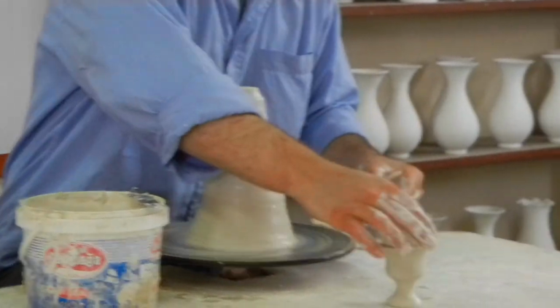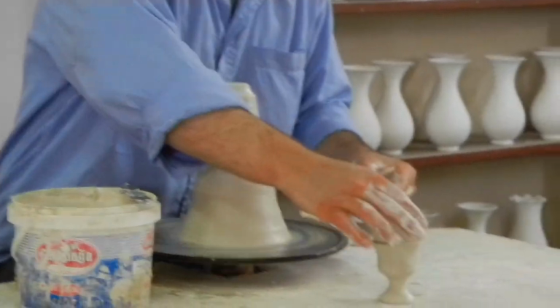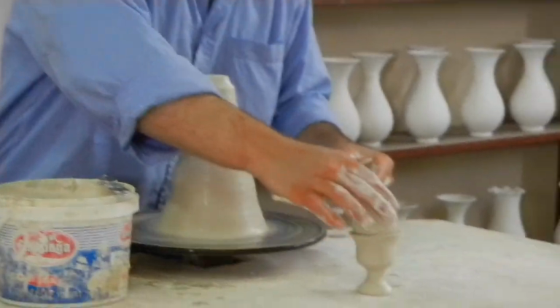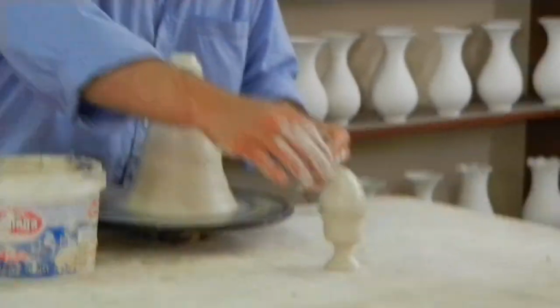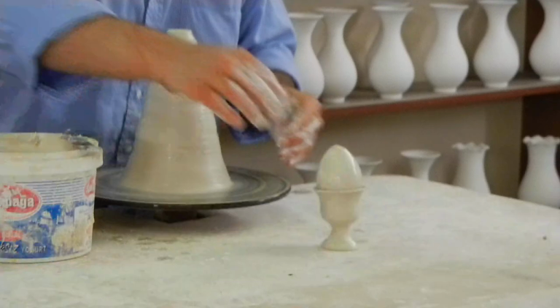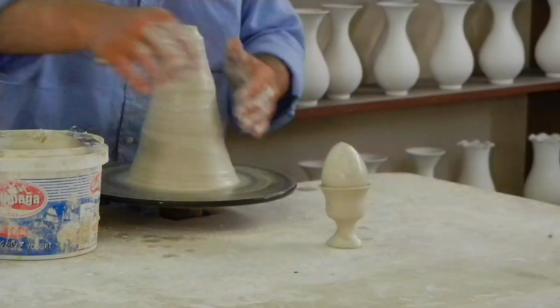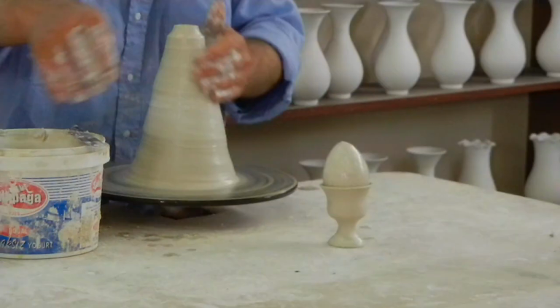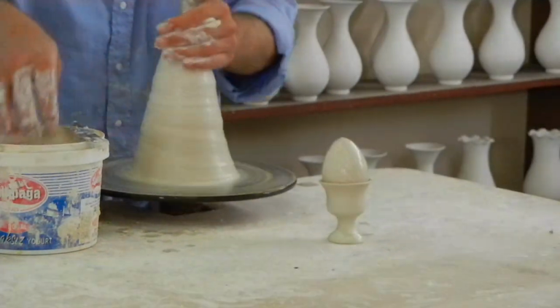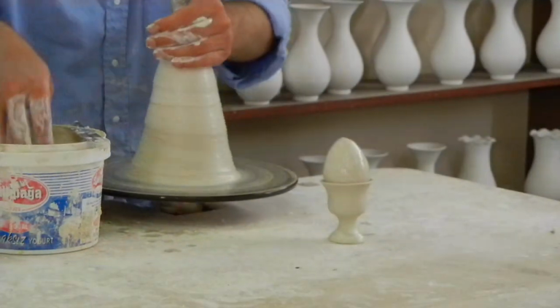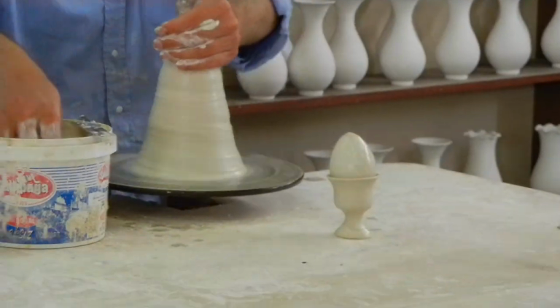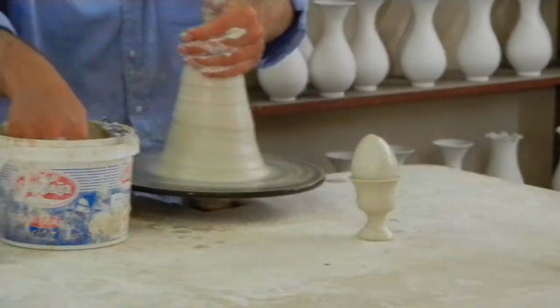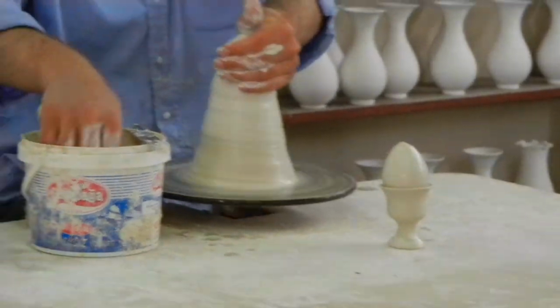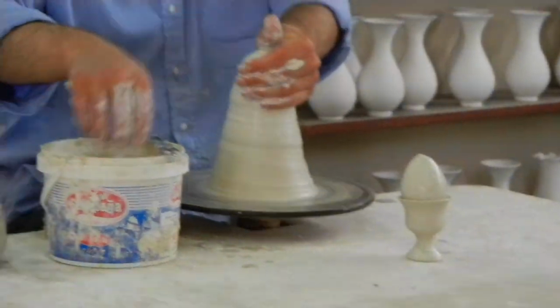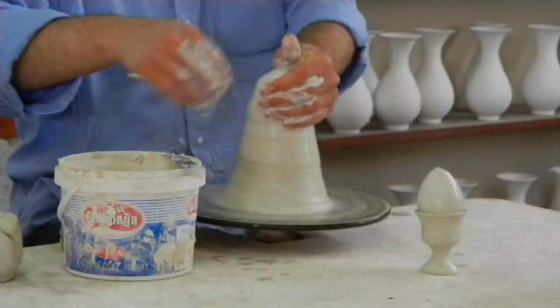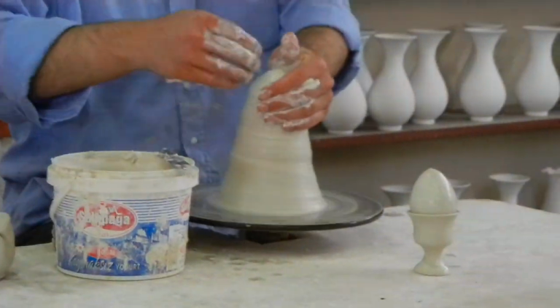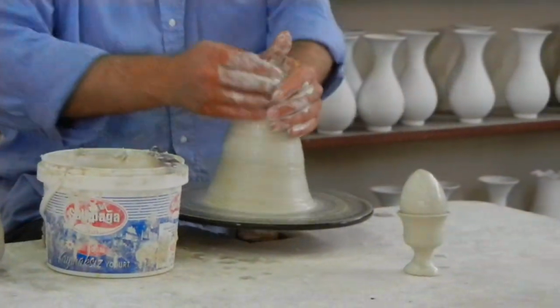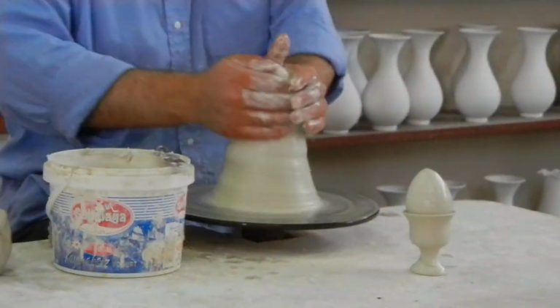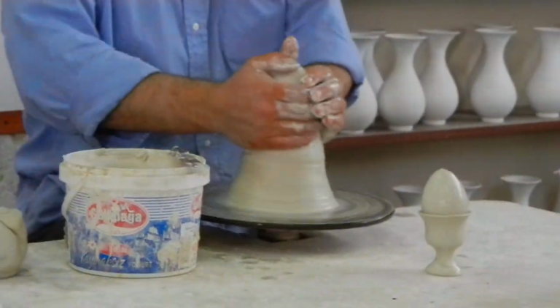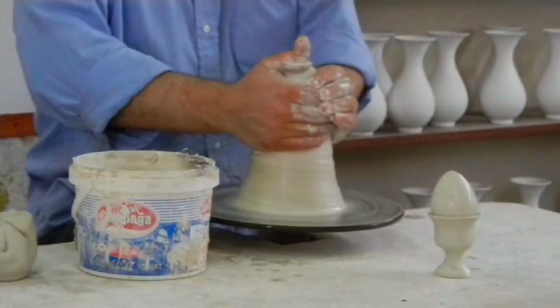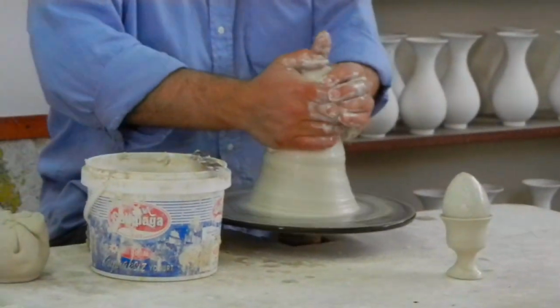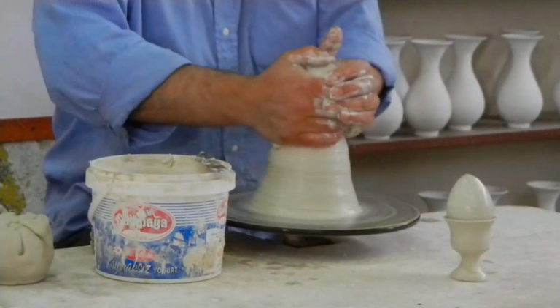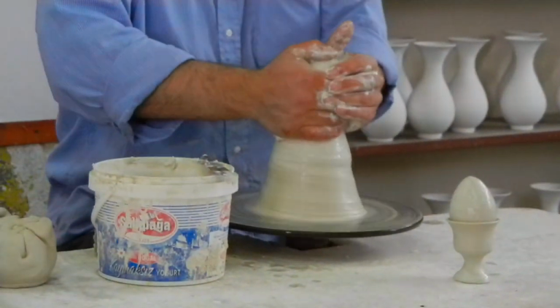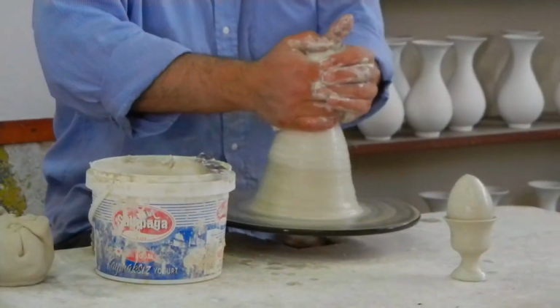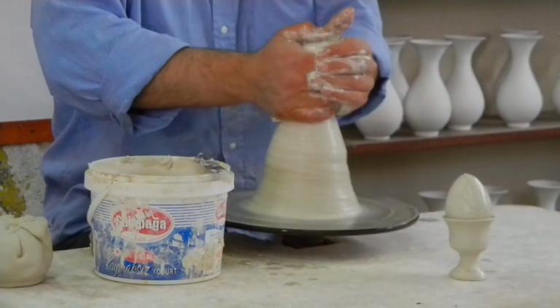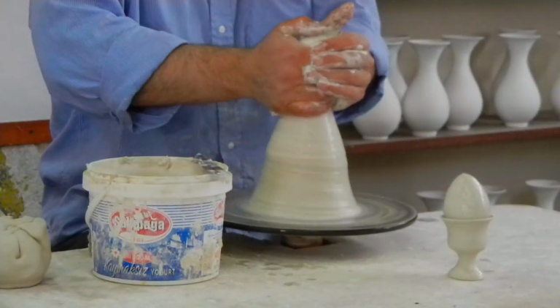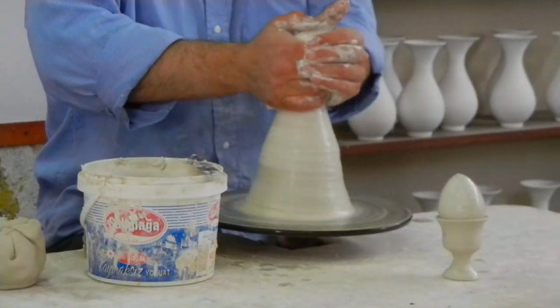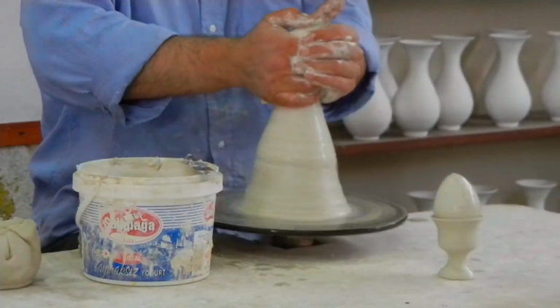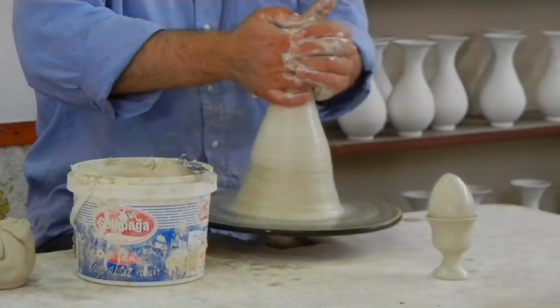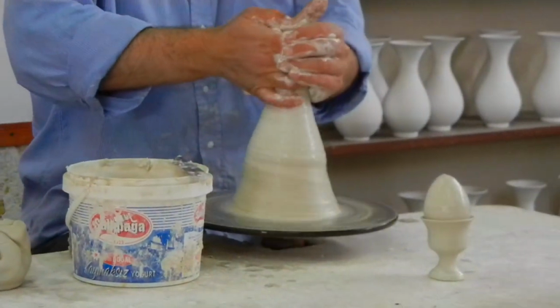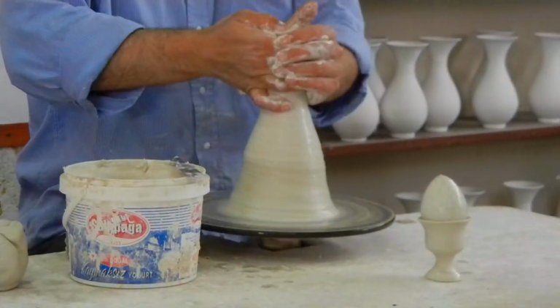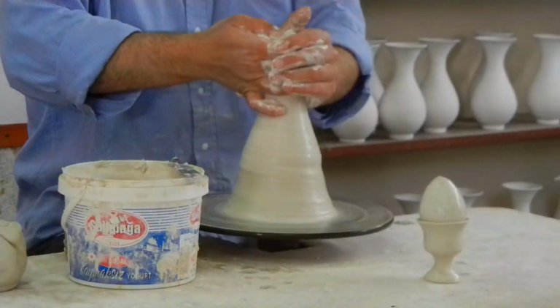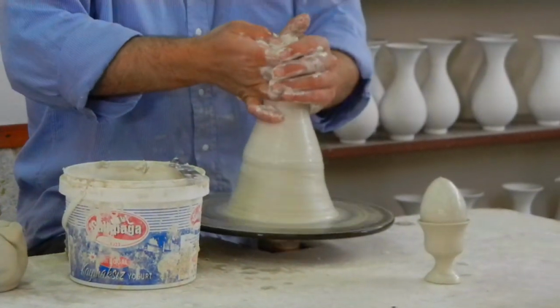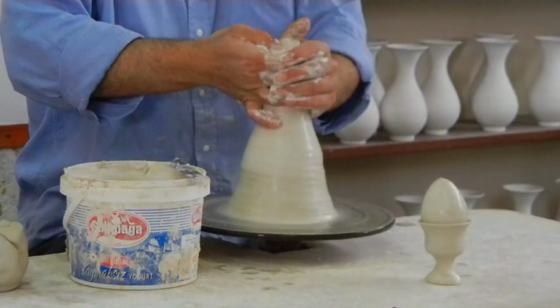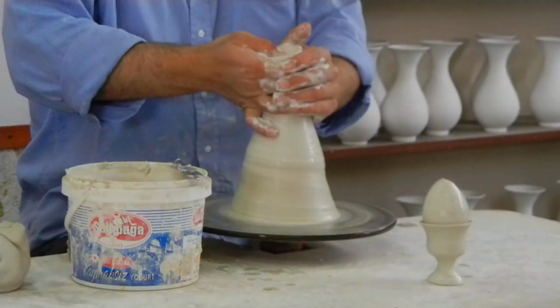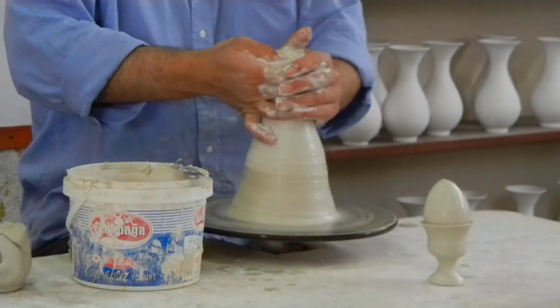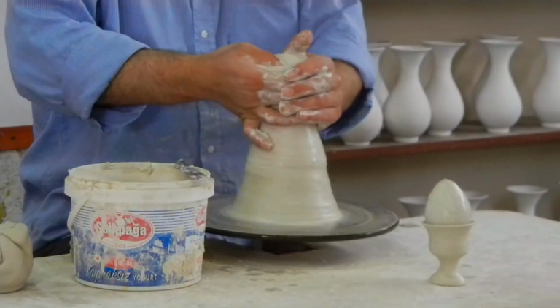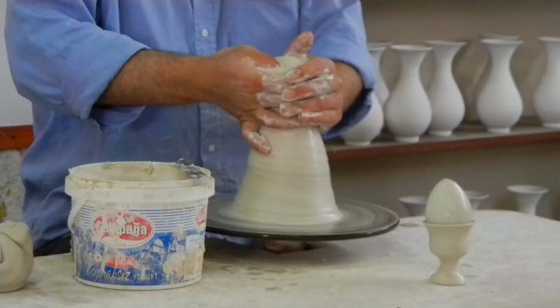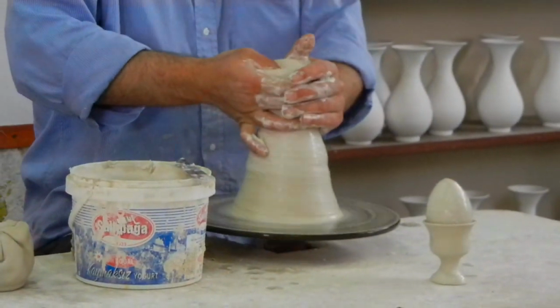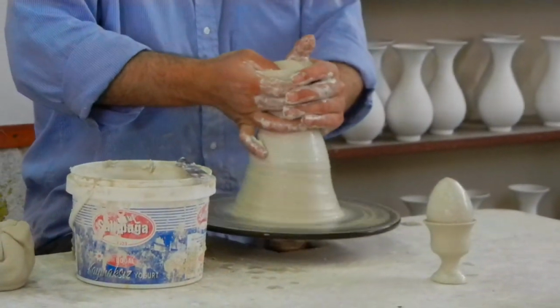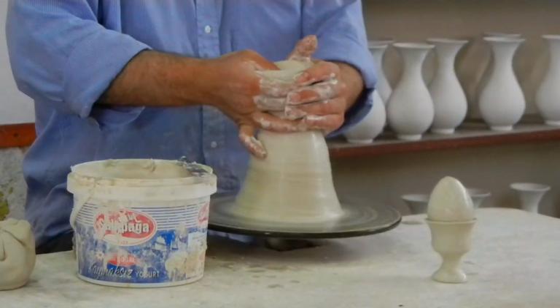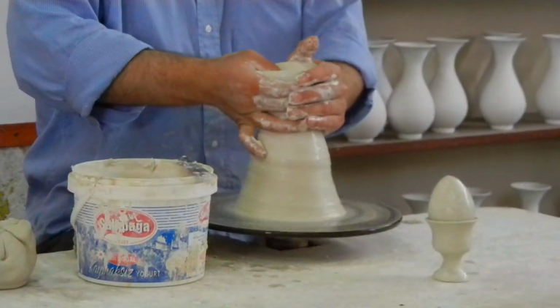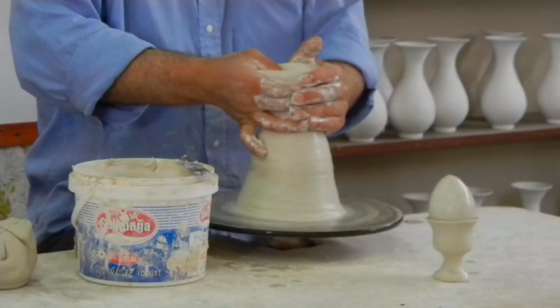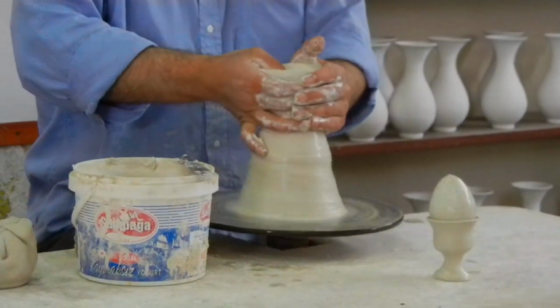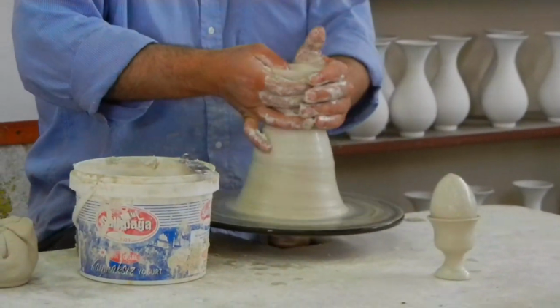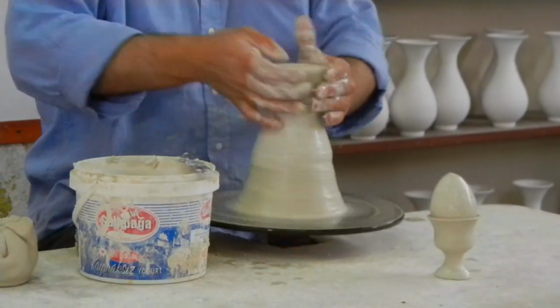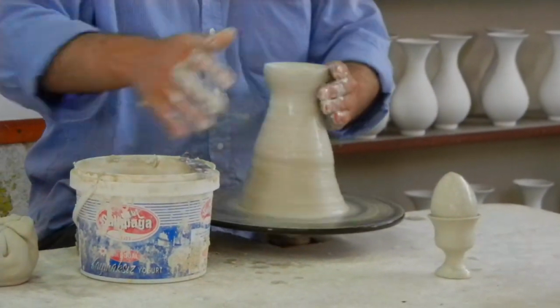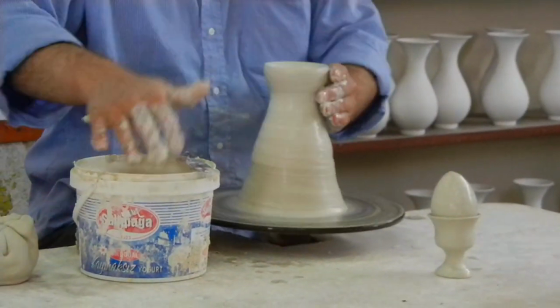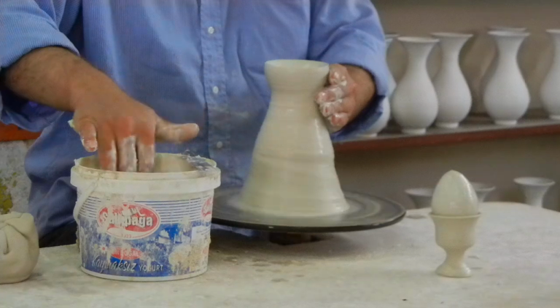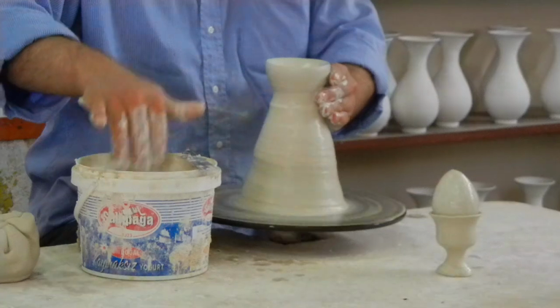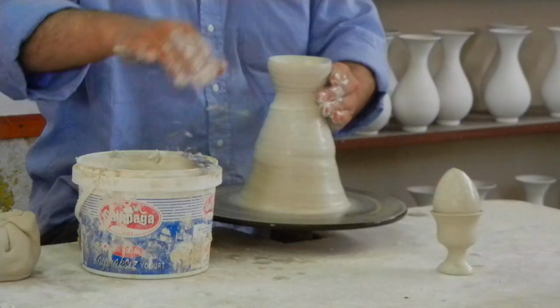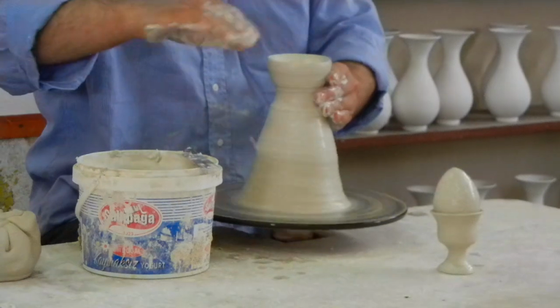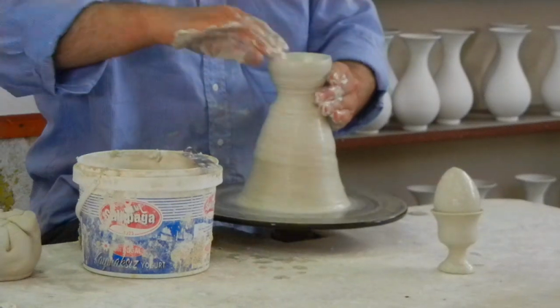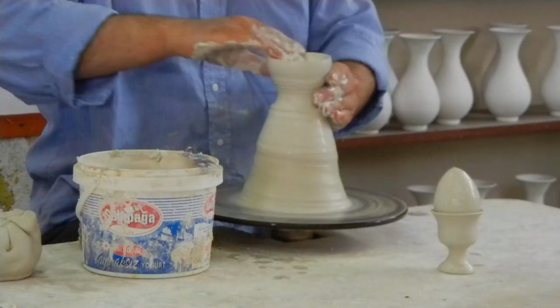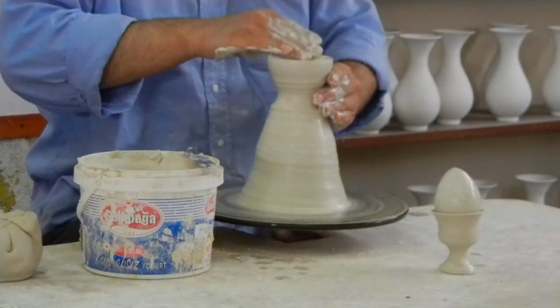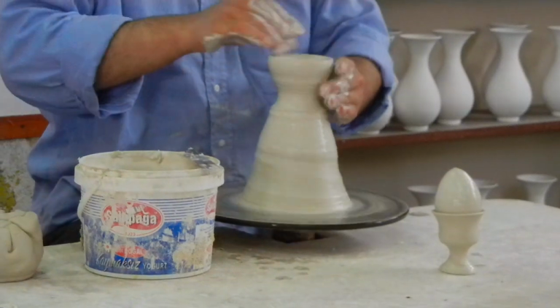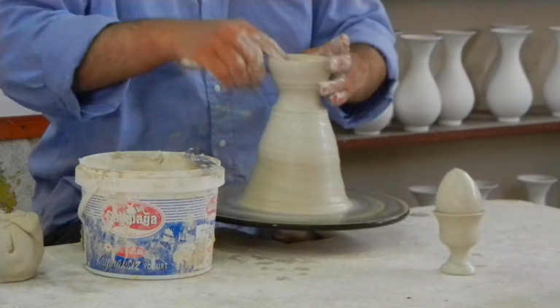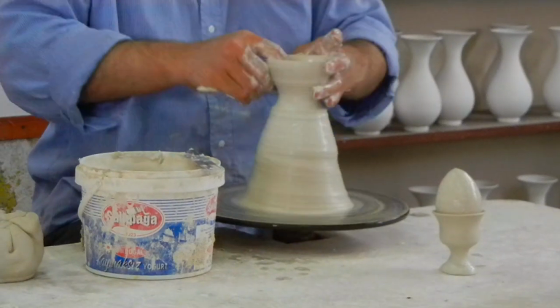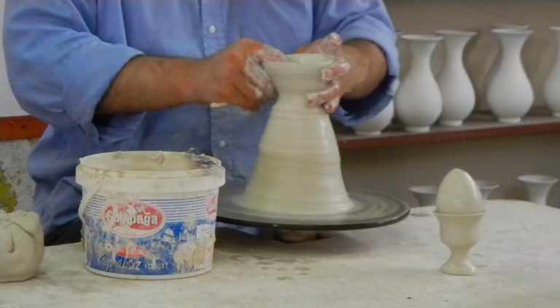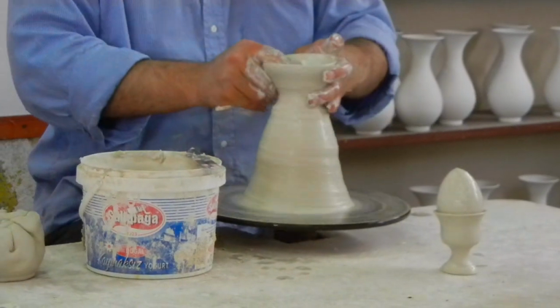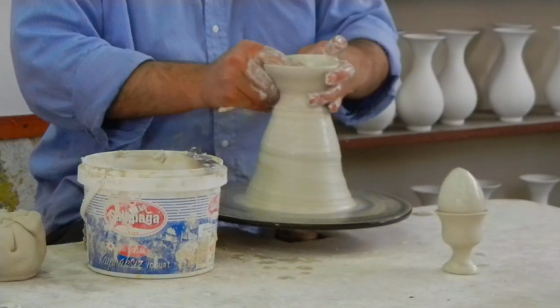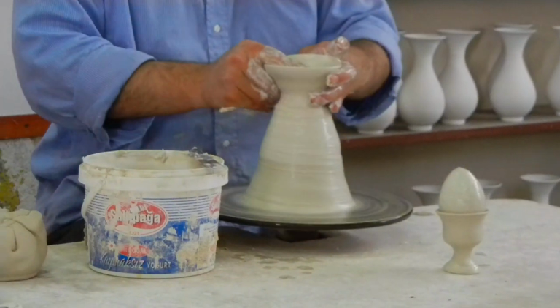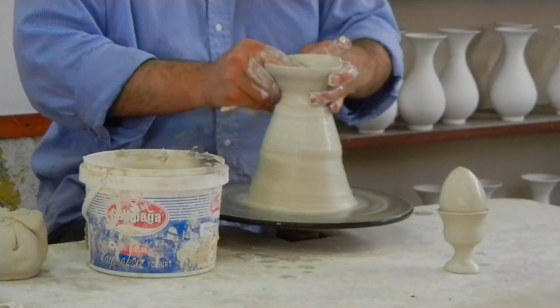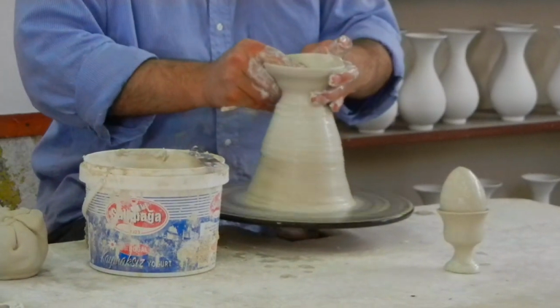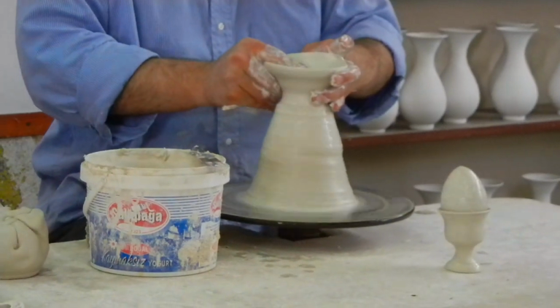Here we are. Whoa! Now he's going to make a jar now, that will take him roughly 25 seconds.